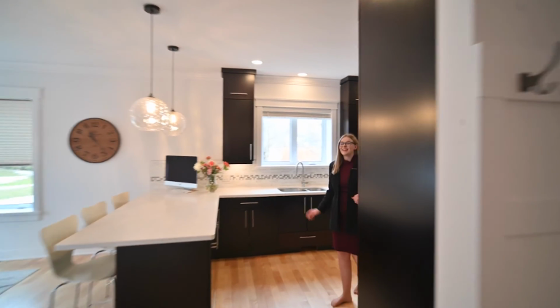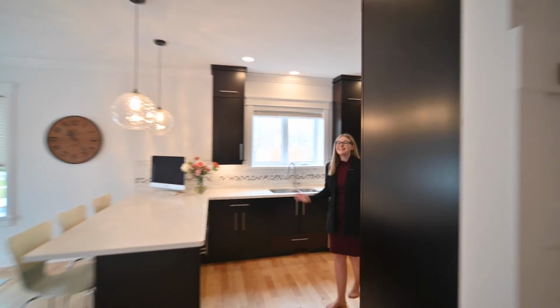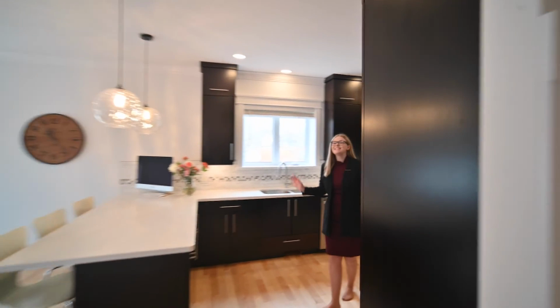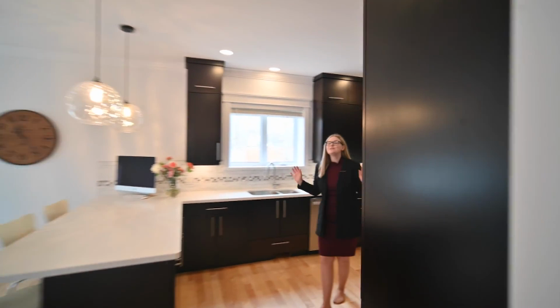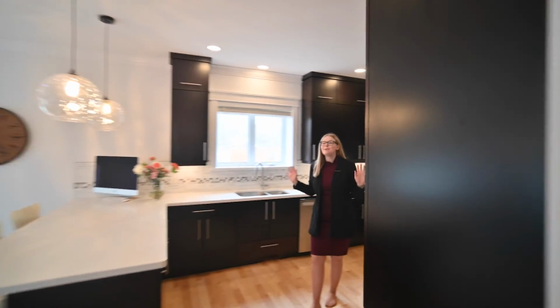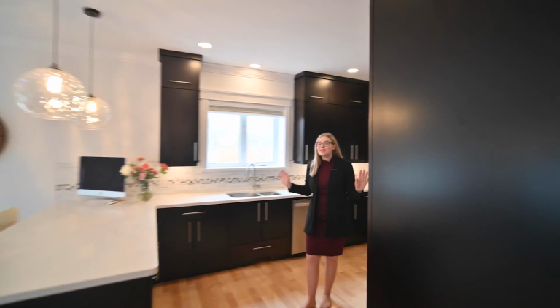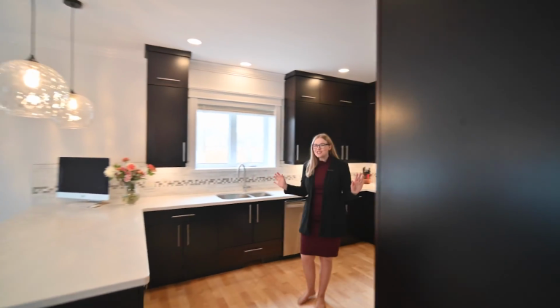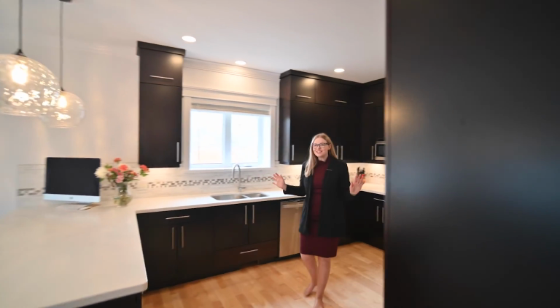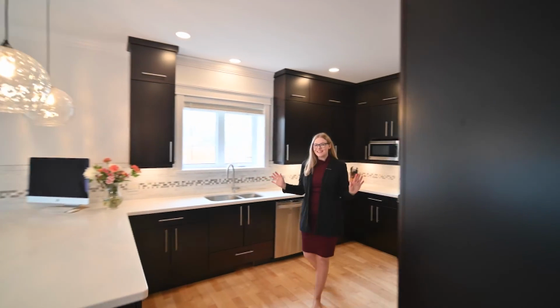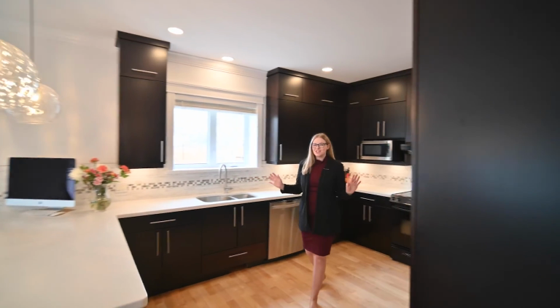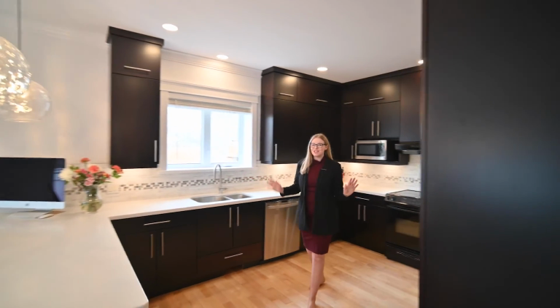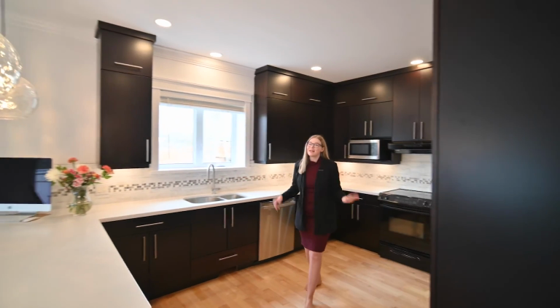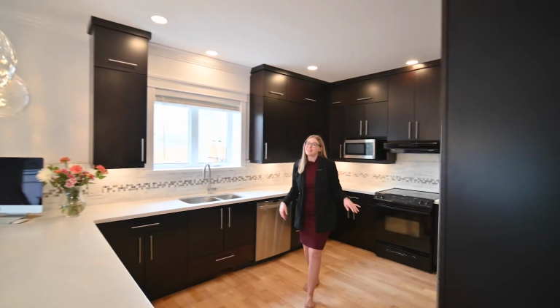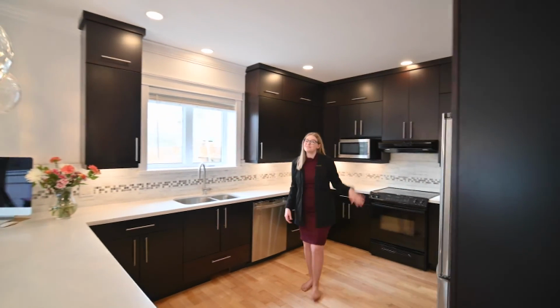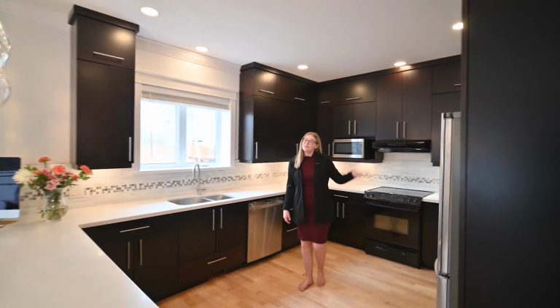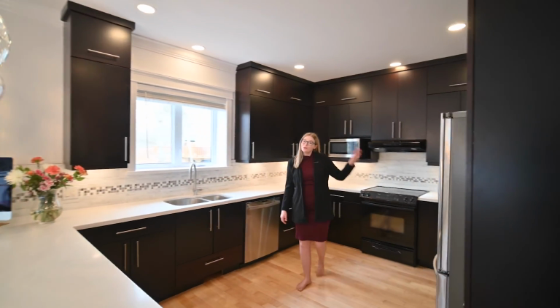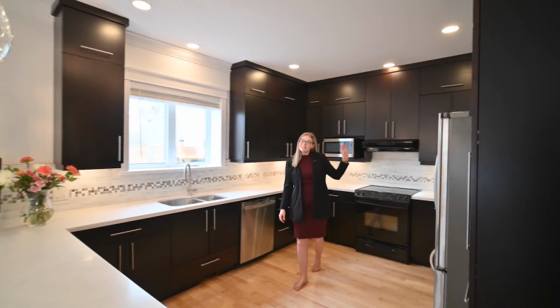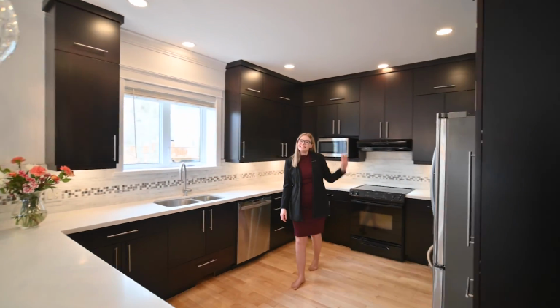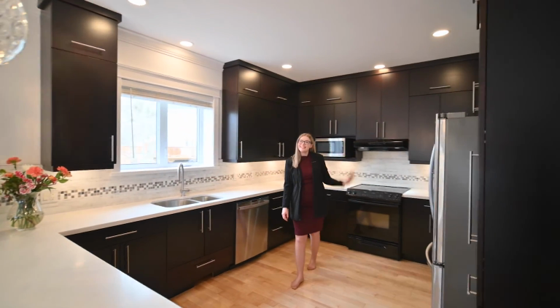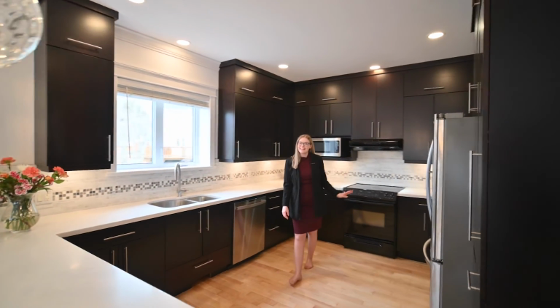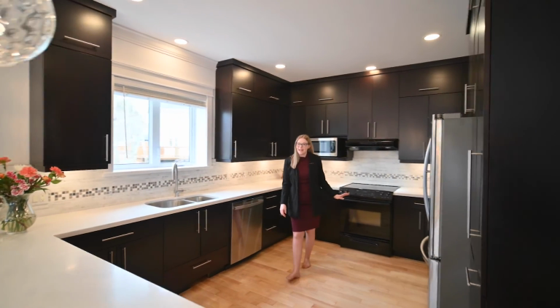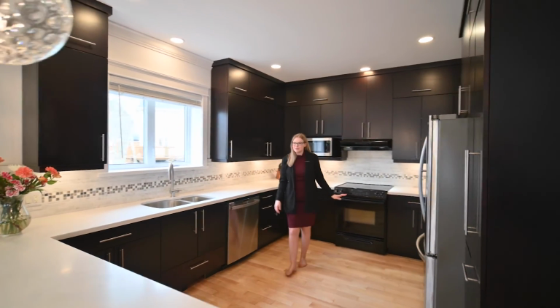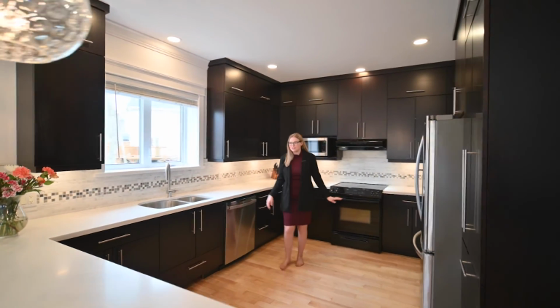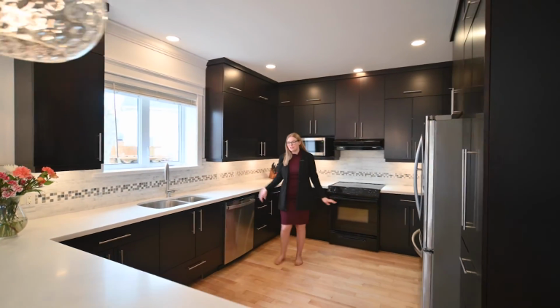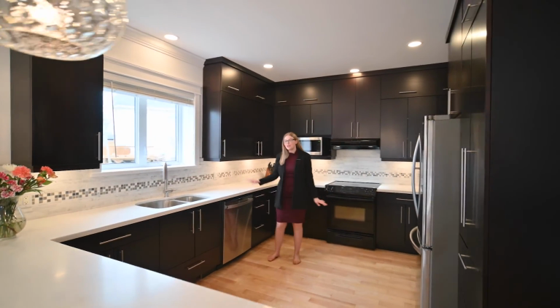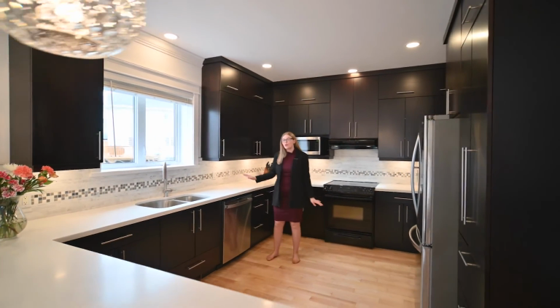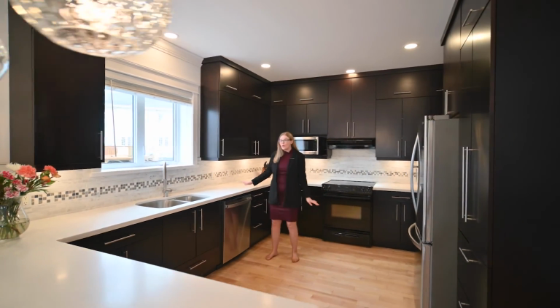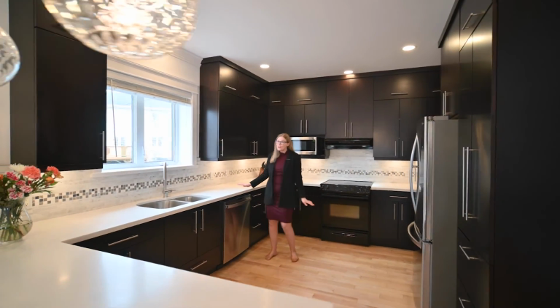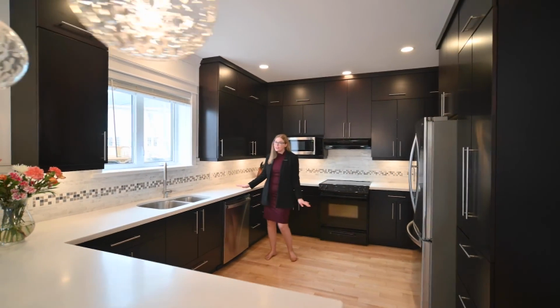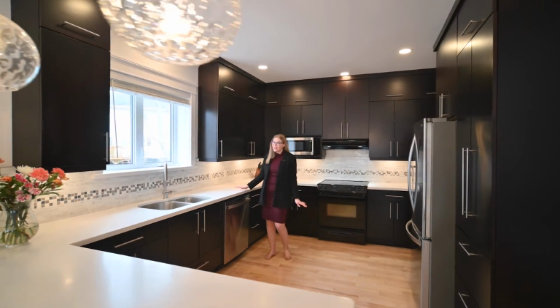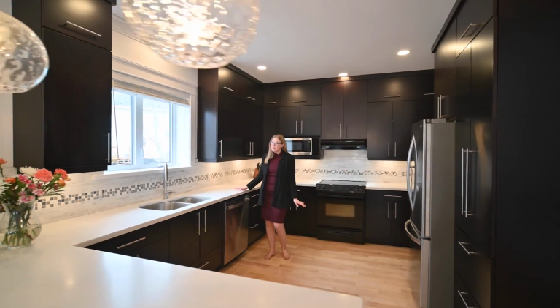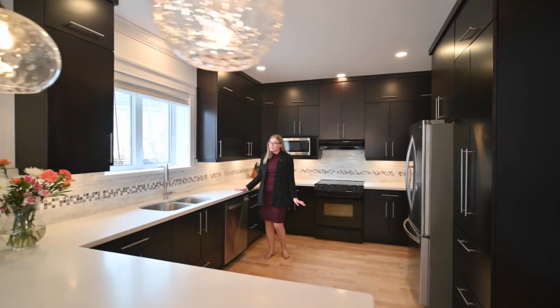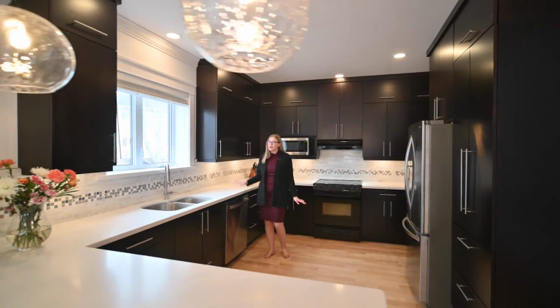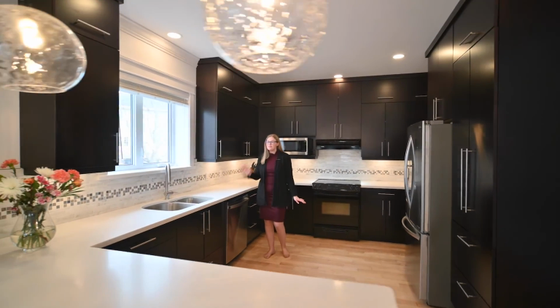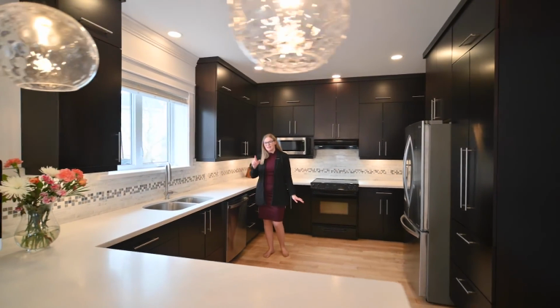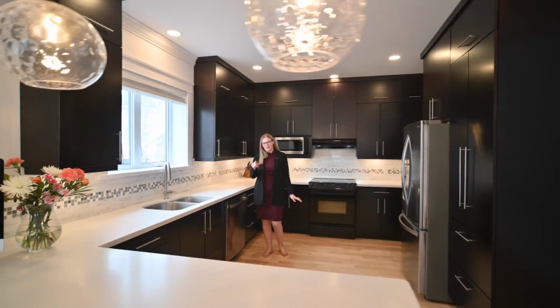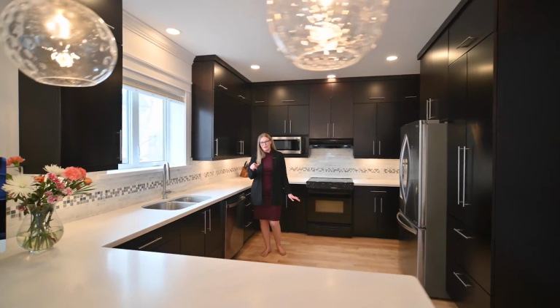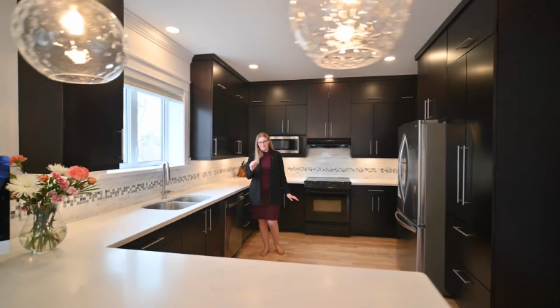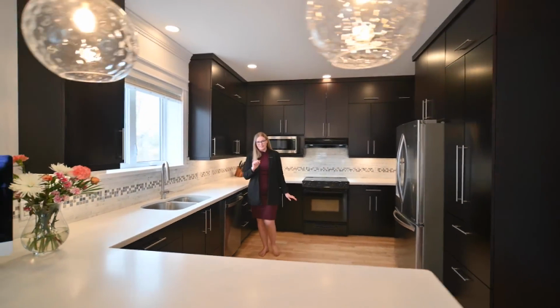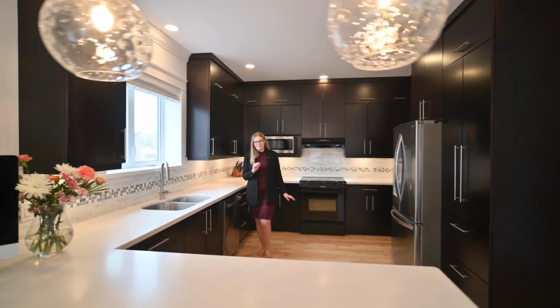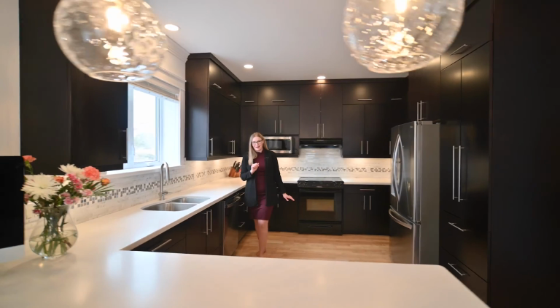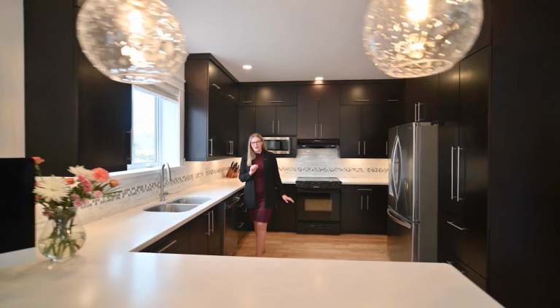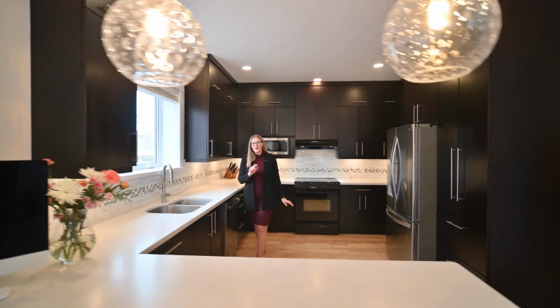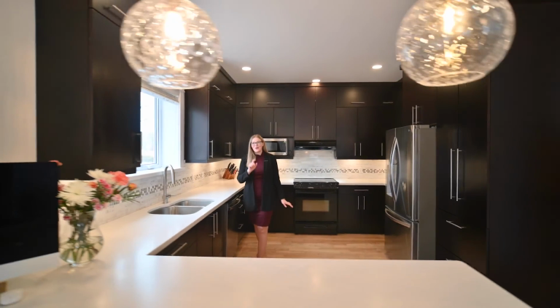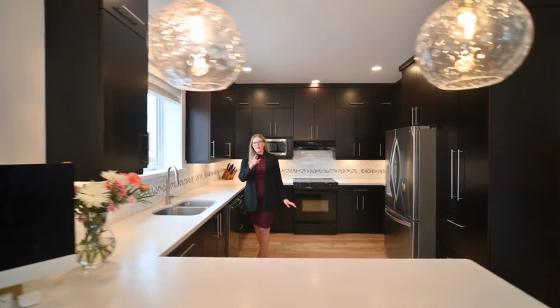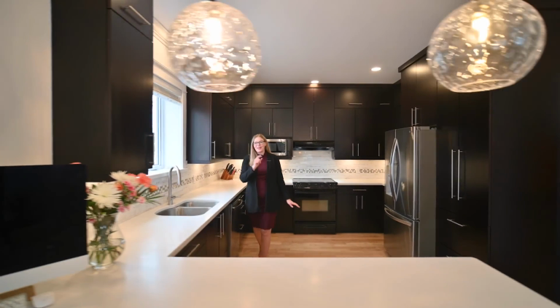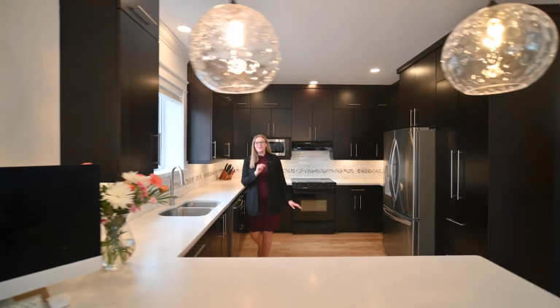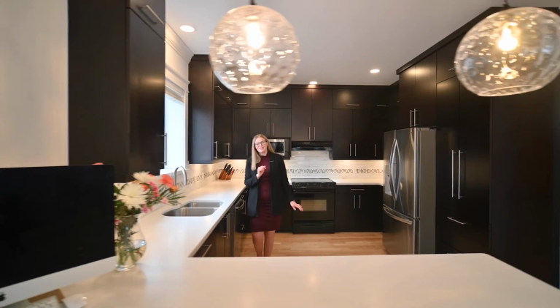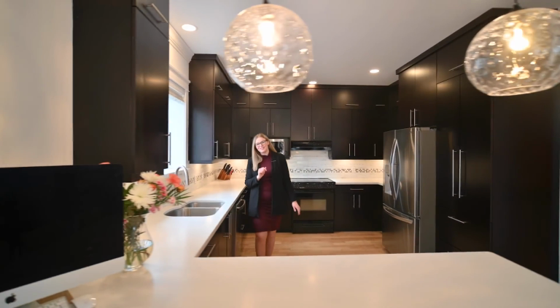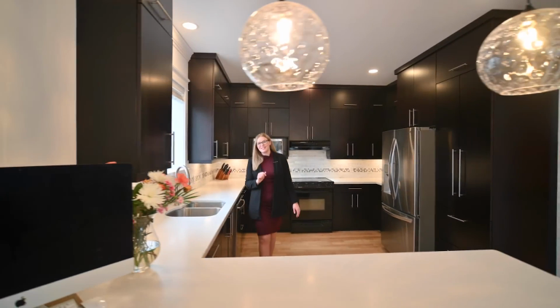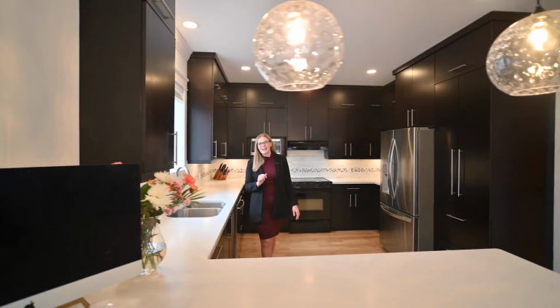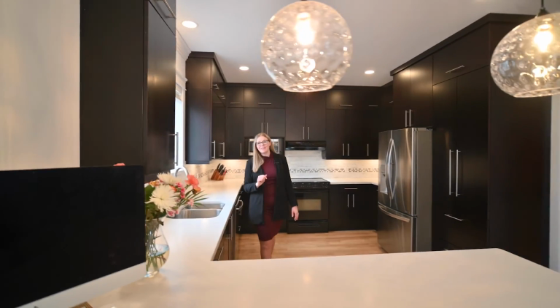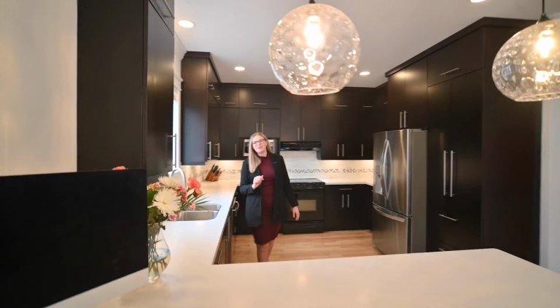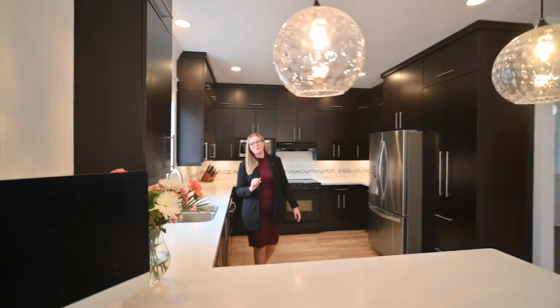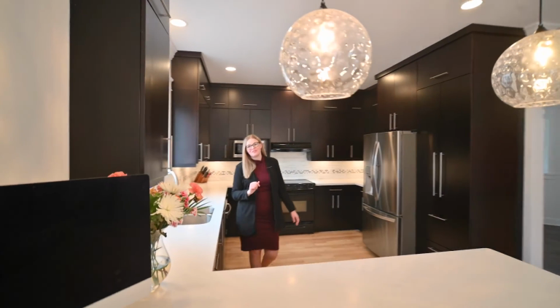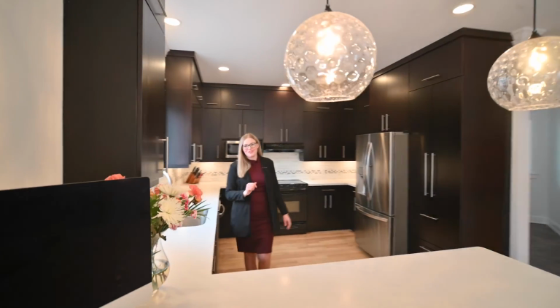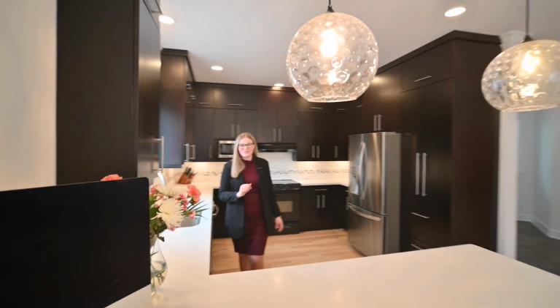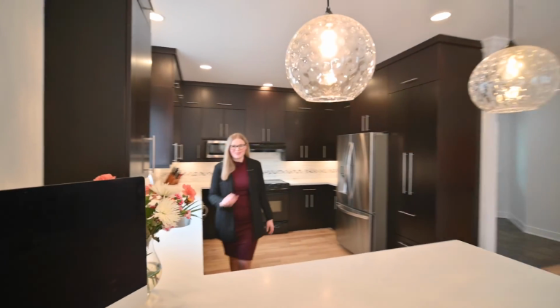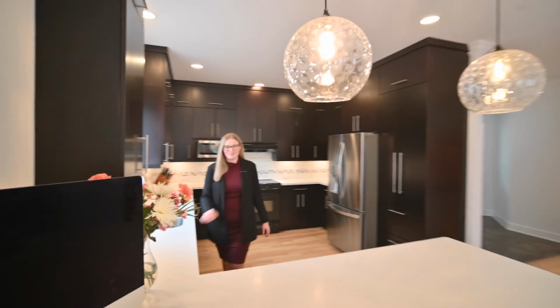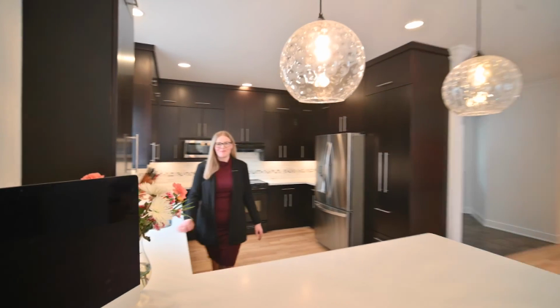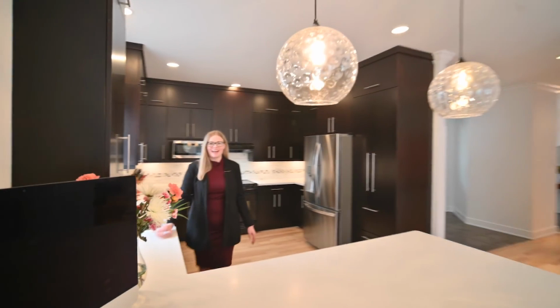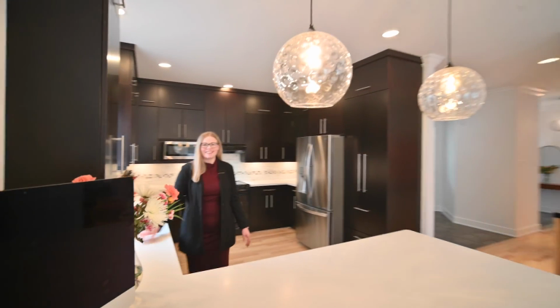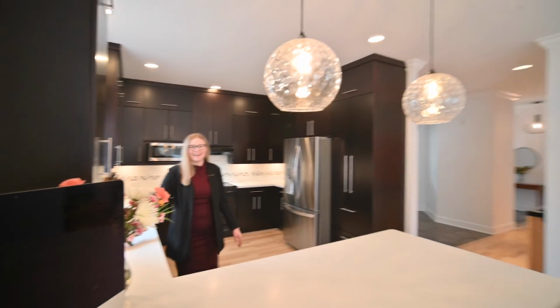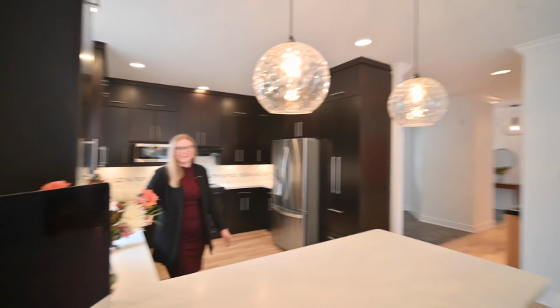The spacious kitchen has floor-to-ceiling cabinetry, Corian countertops, and a breakfast bar. Or head over to the dining room with views of the back deck.